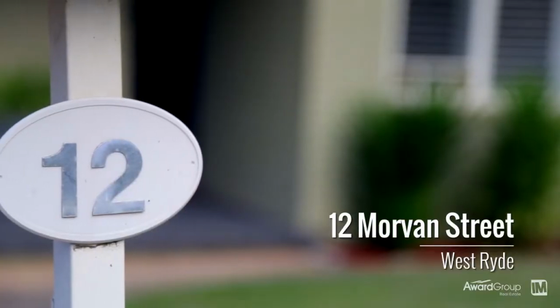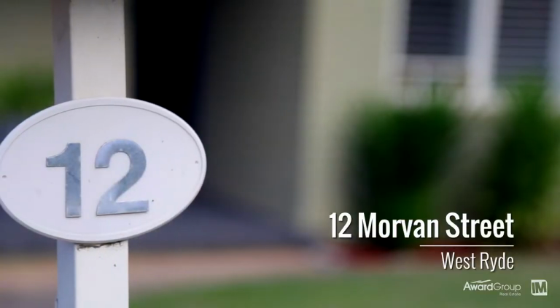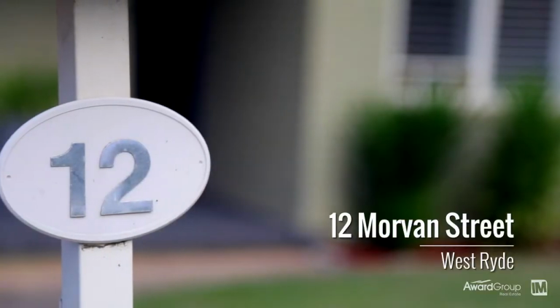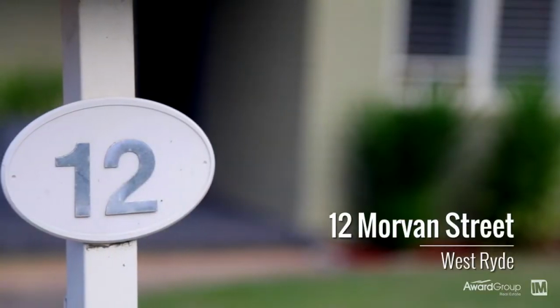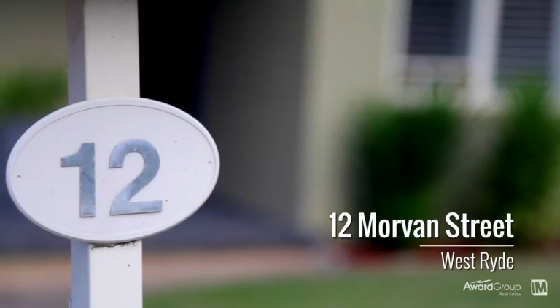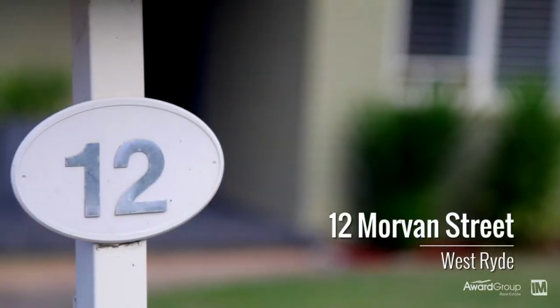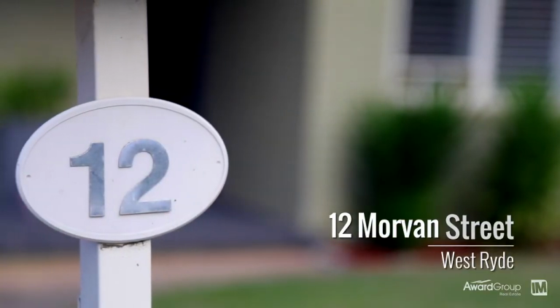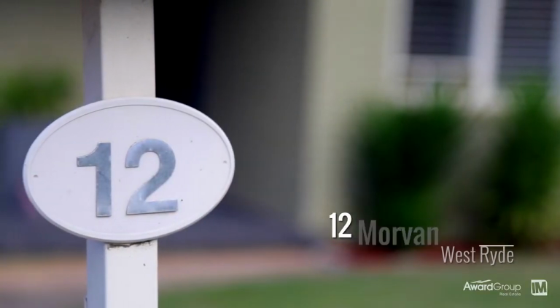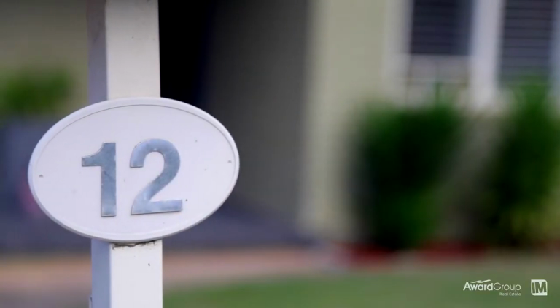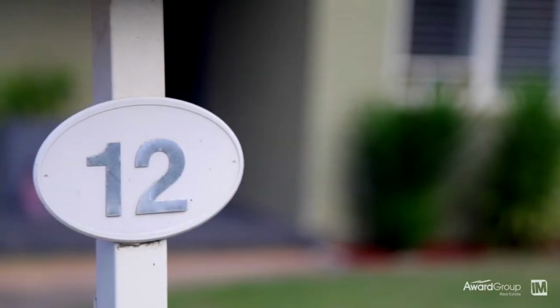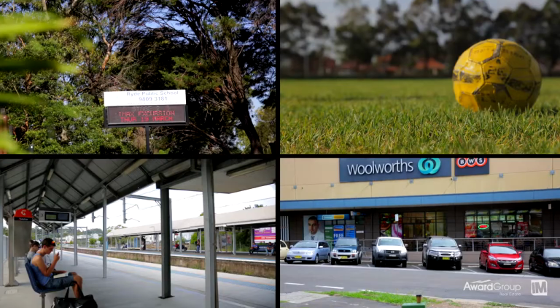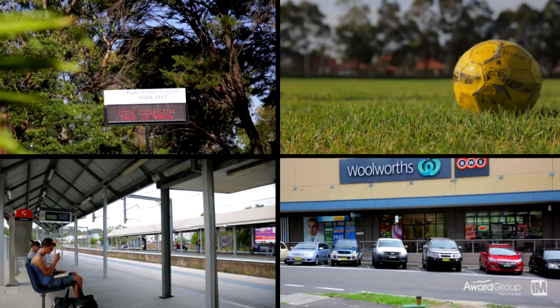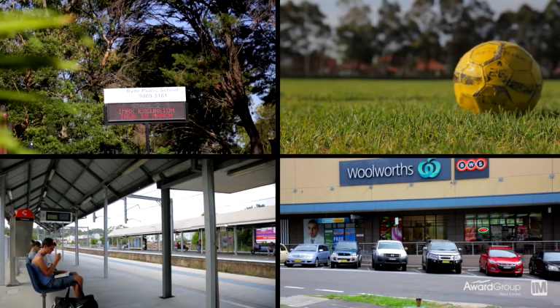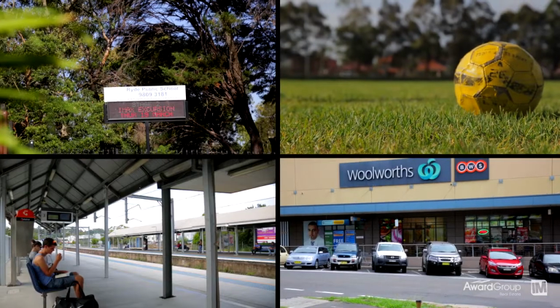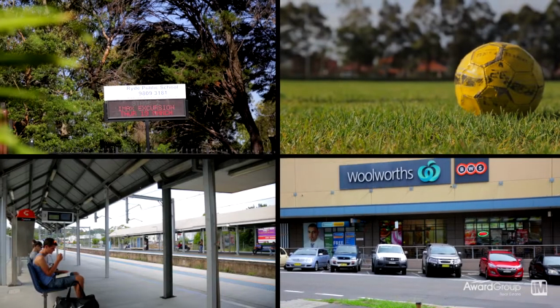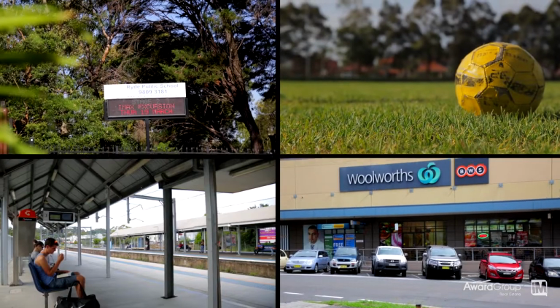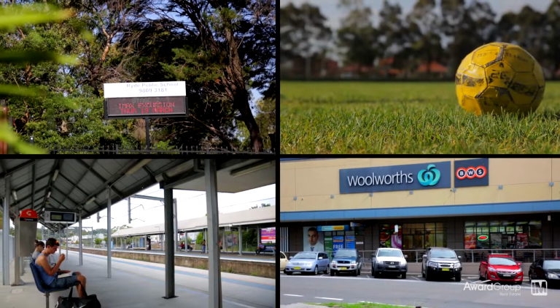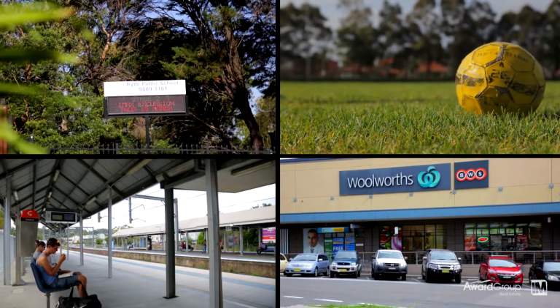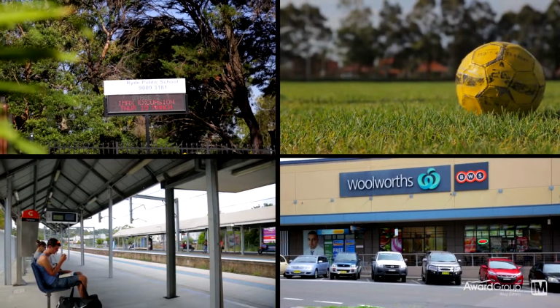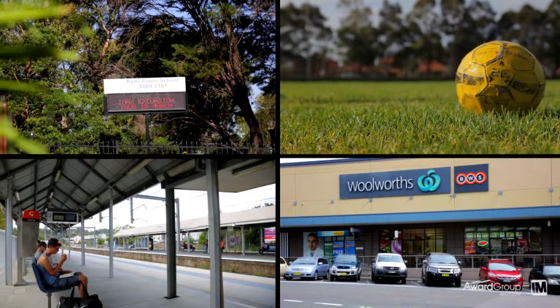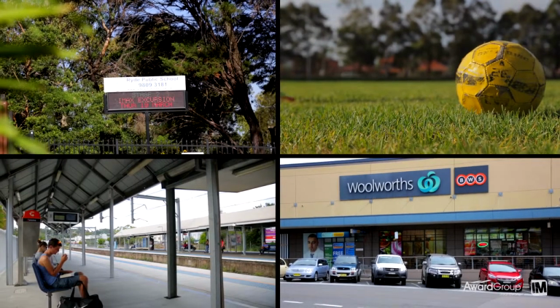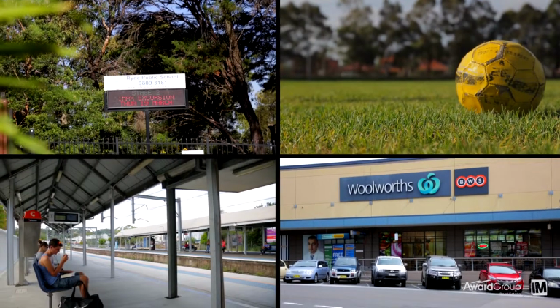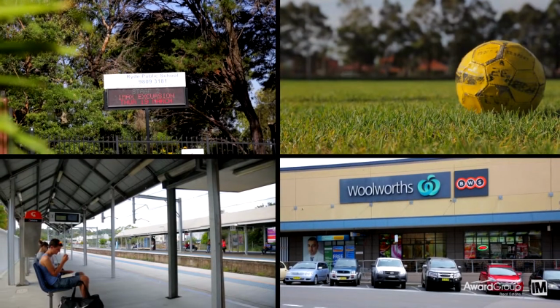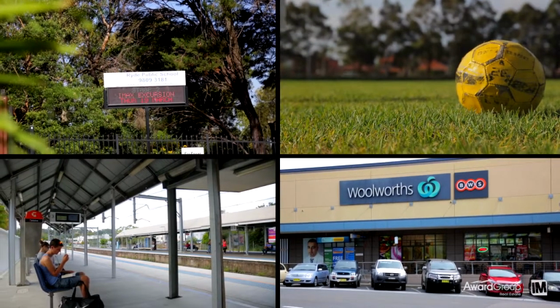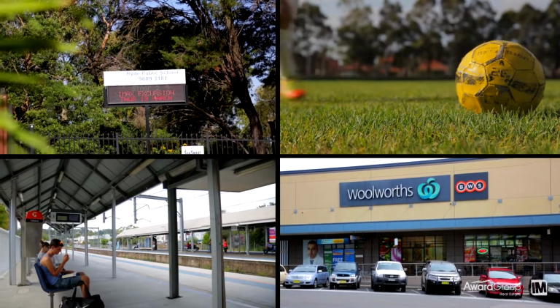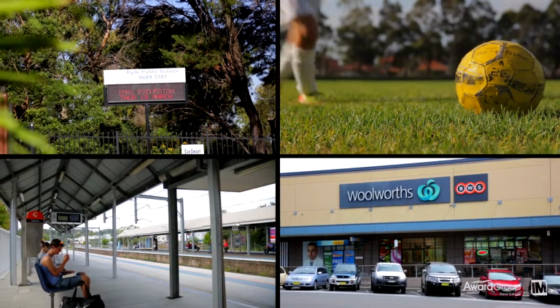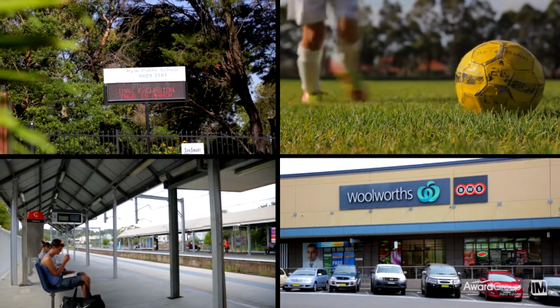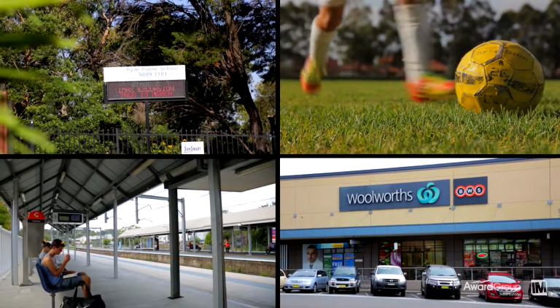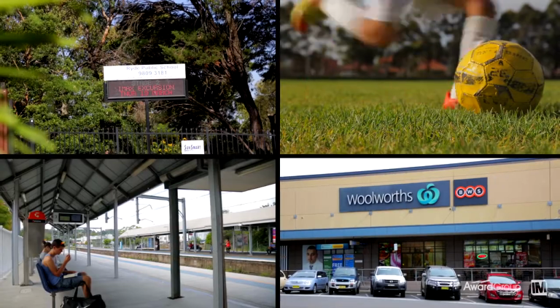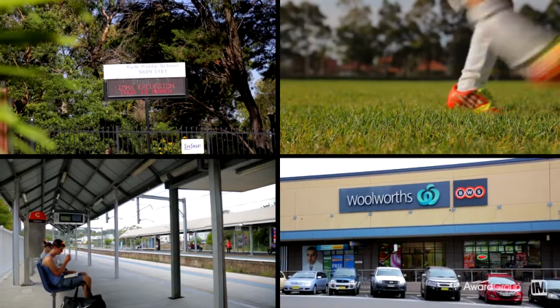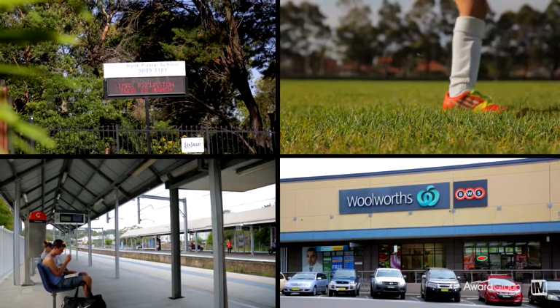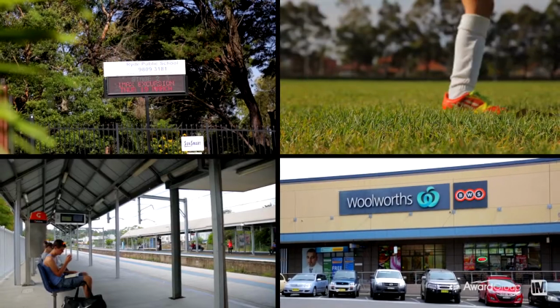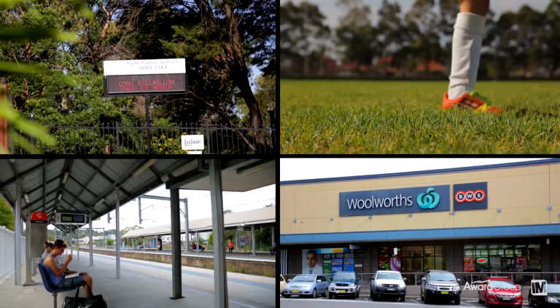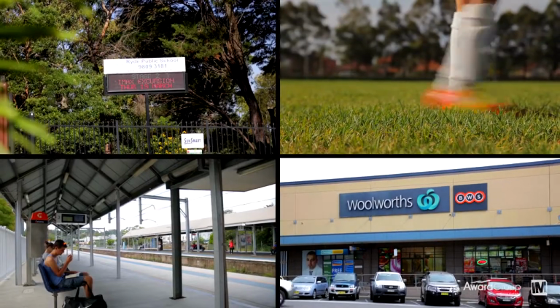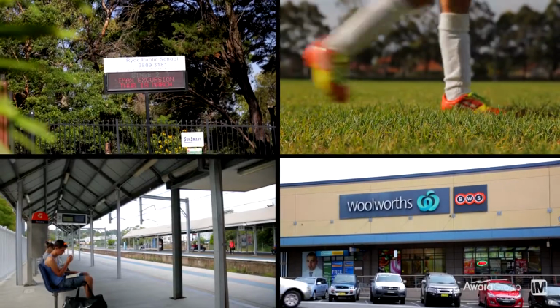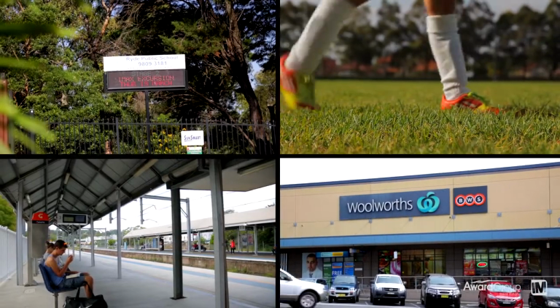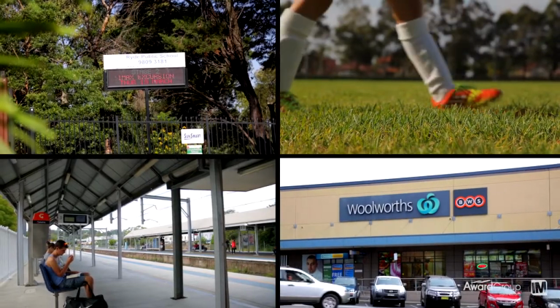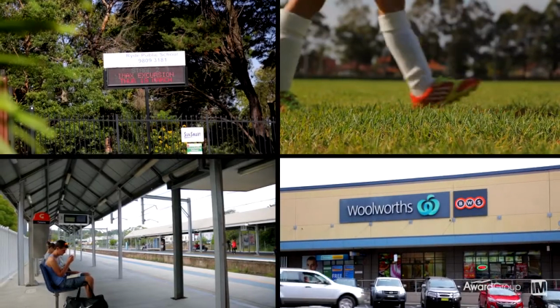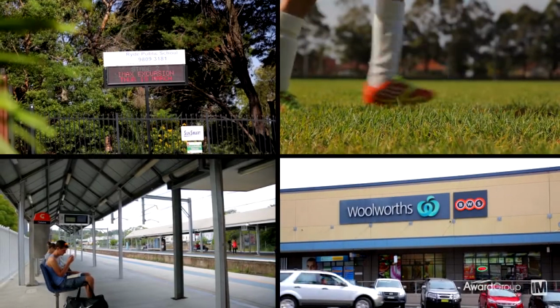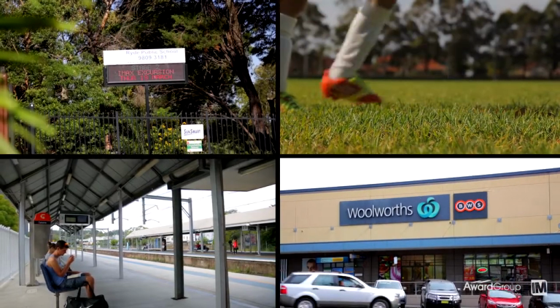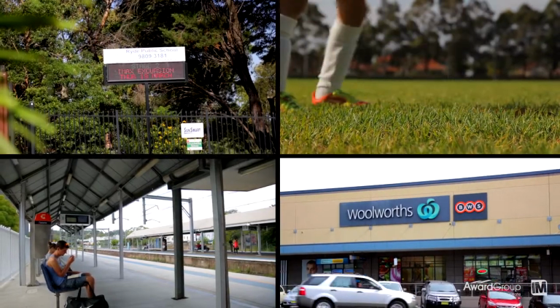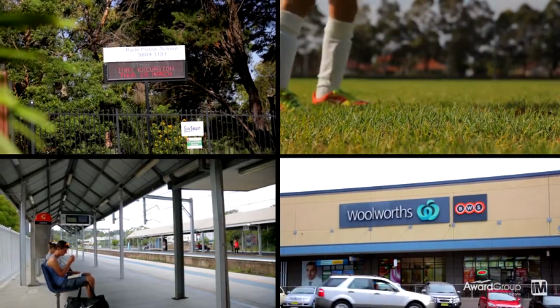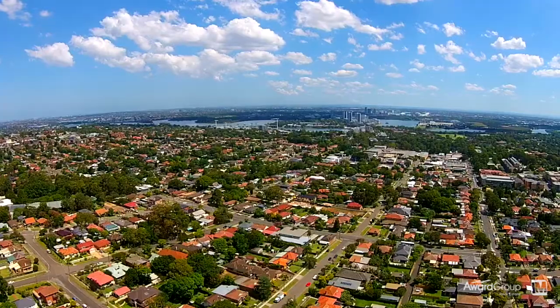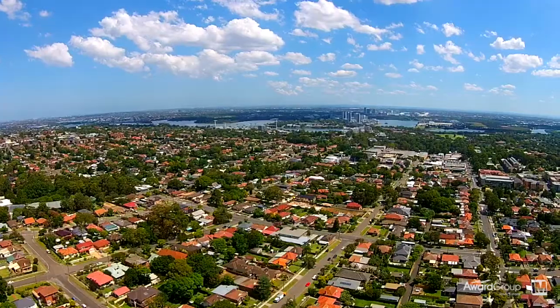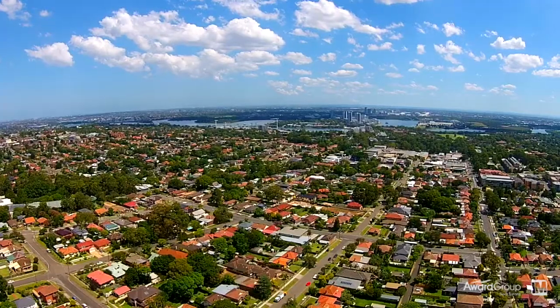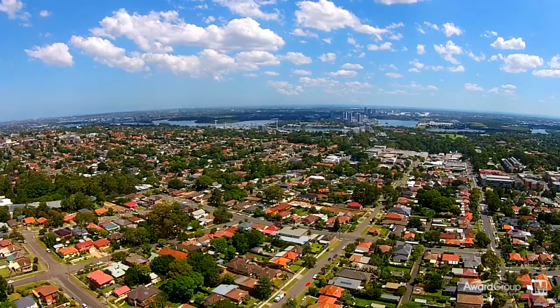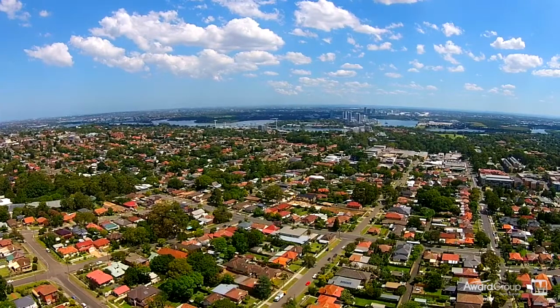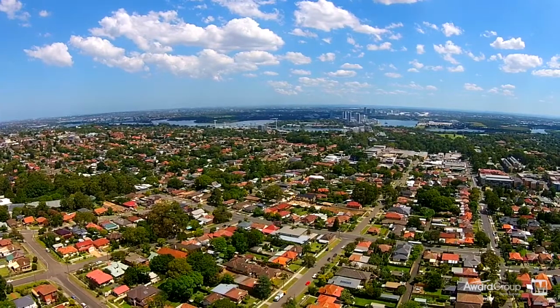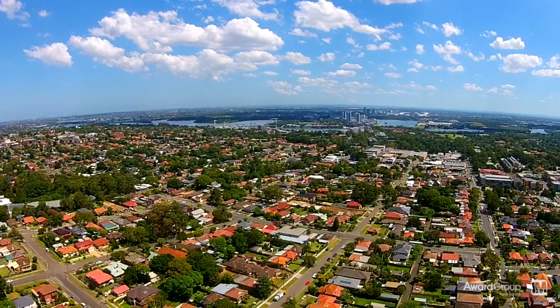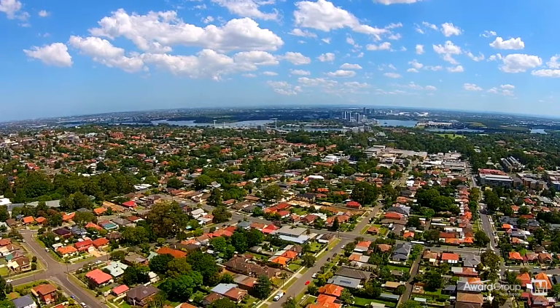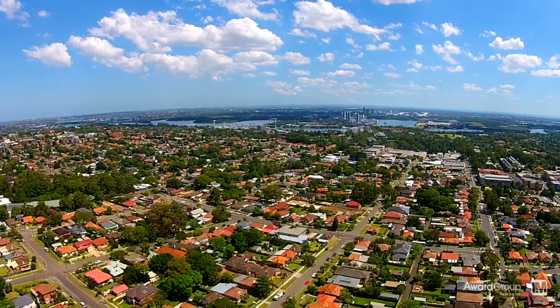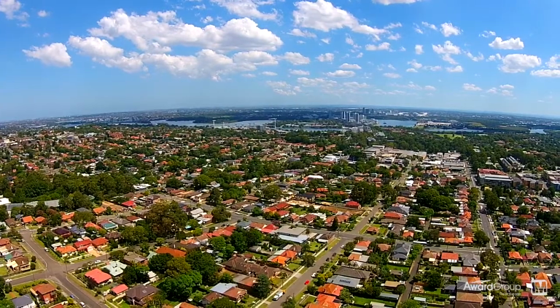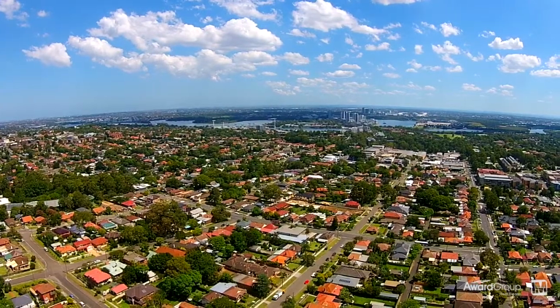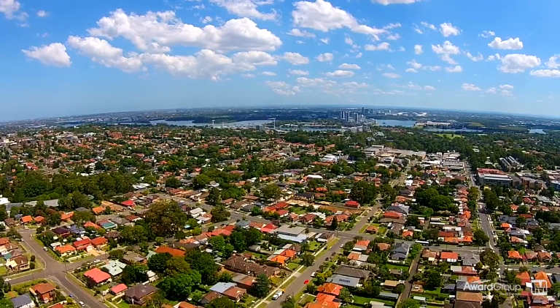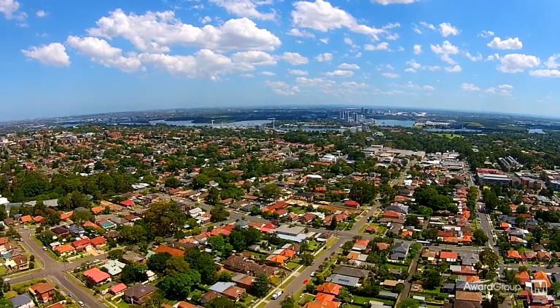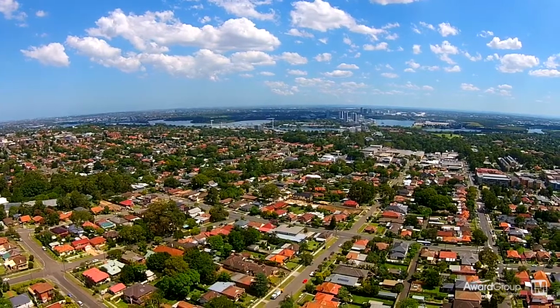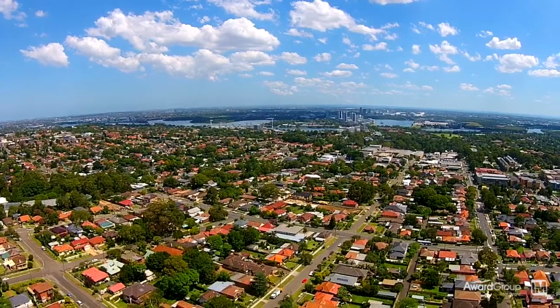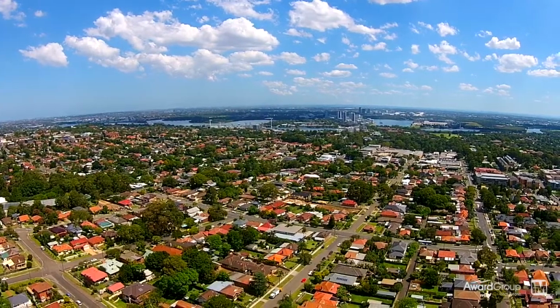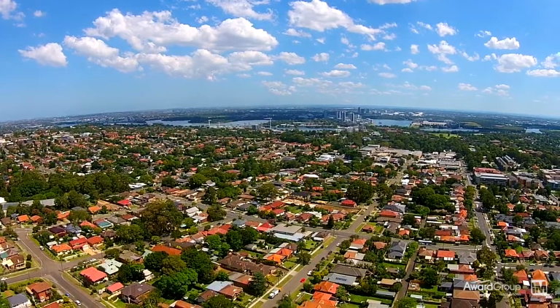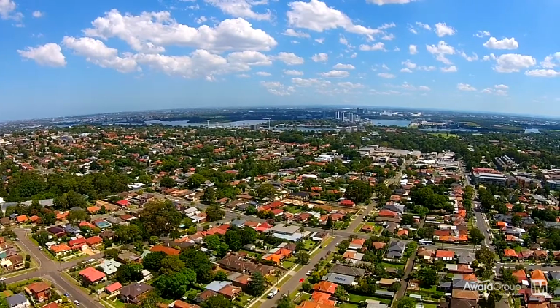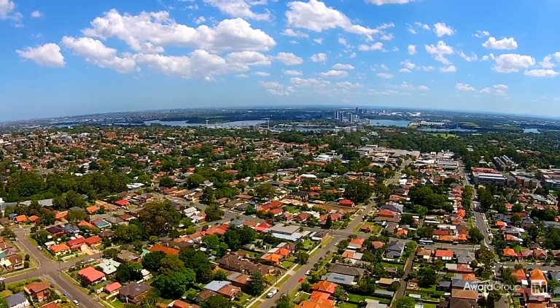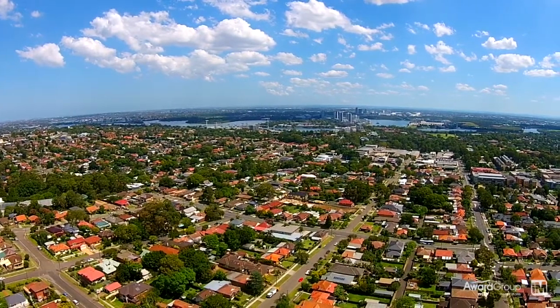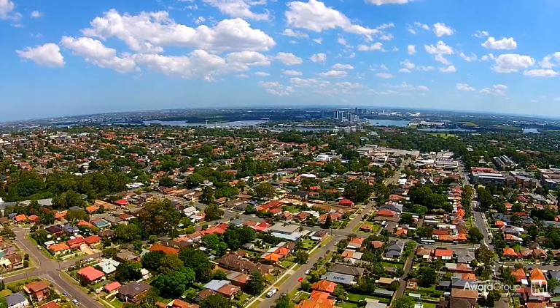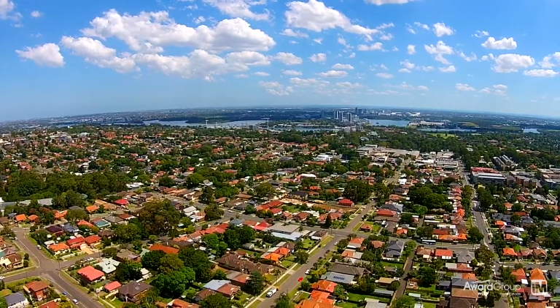Mere moments from schools, parks, West Rye Marketplace, train station and bus transport, this property certainly offers a convenient family lifestyle.